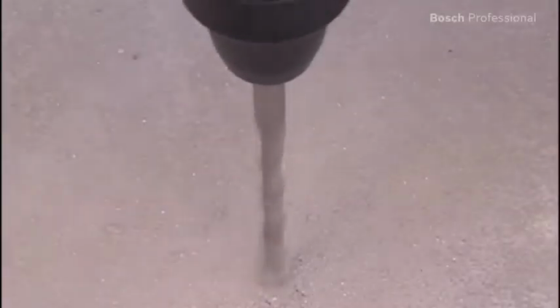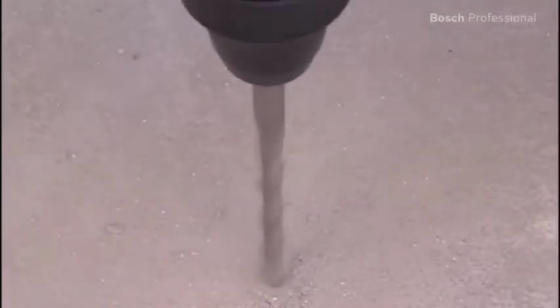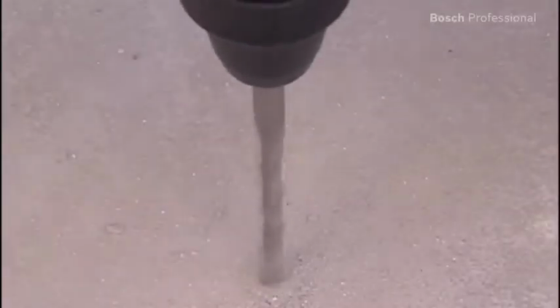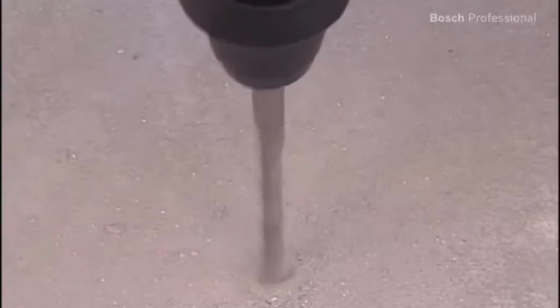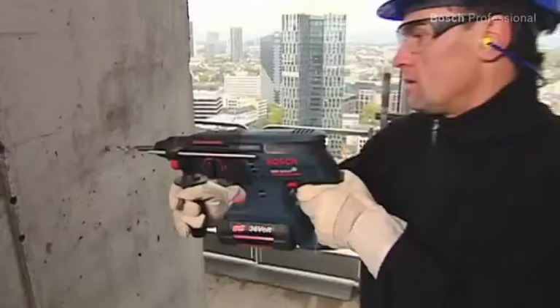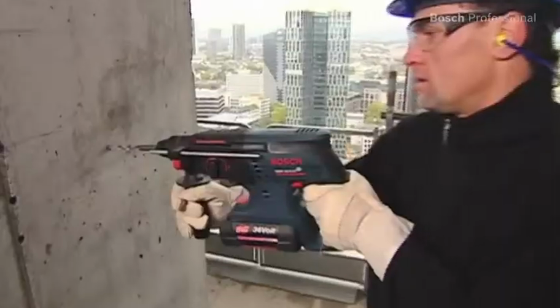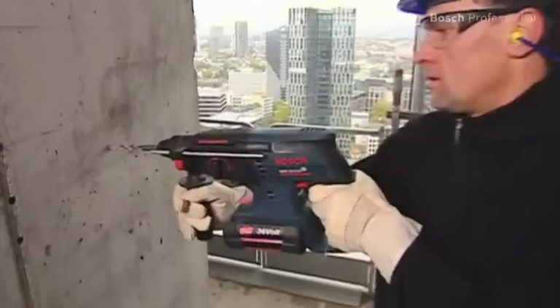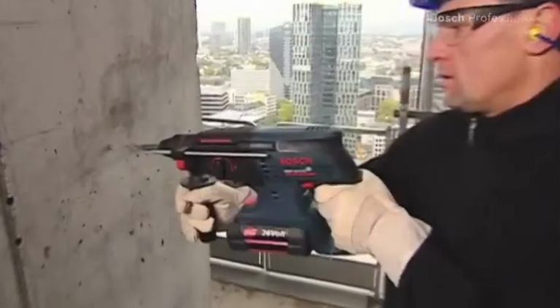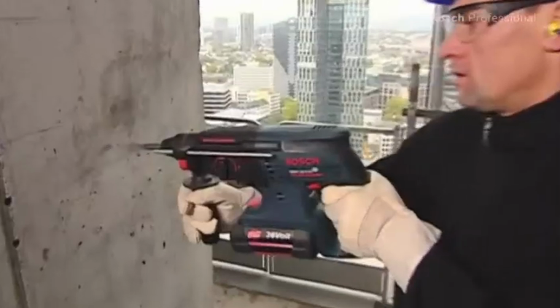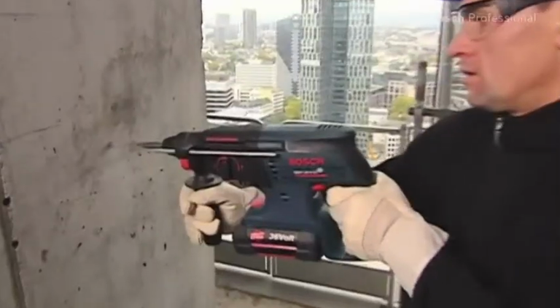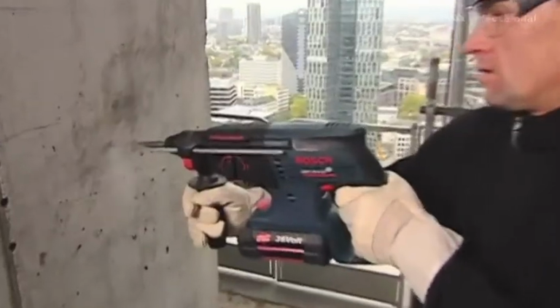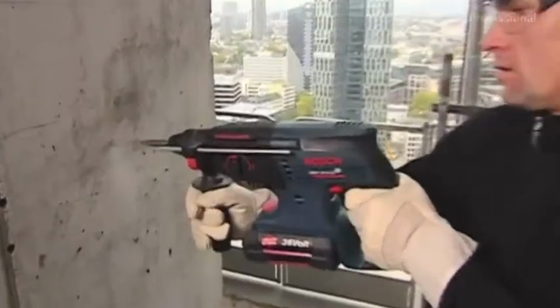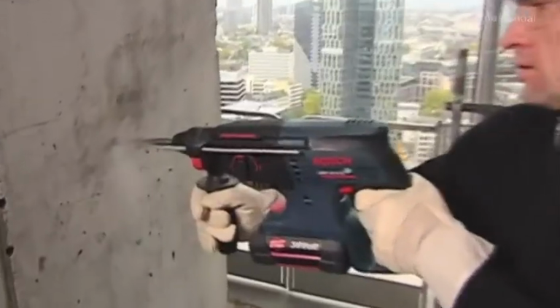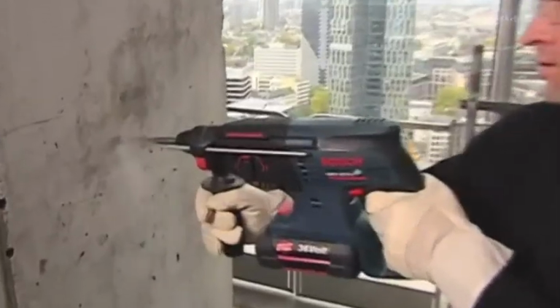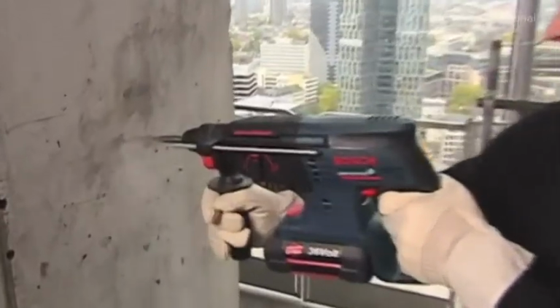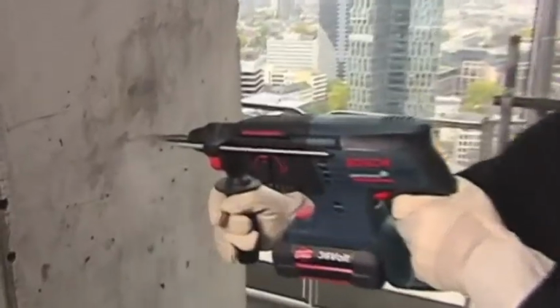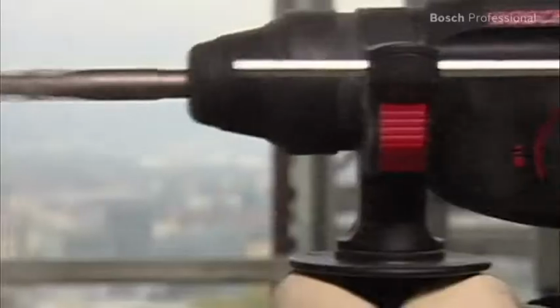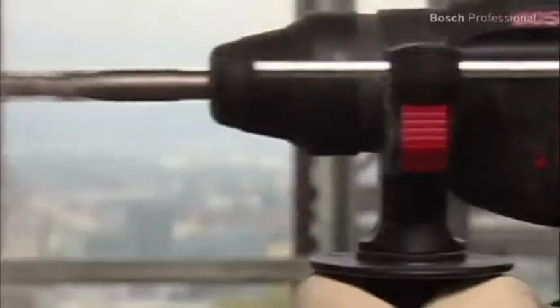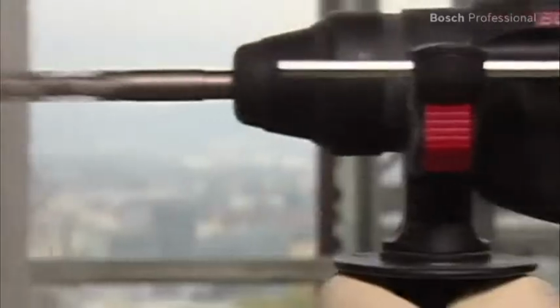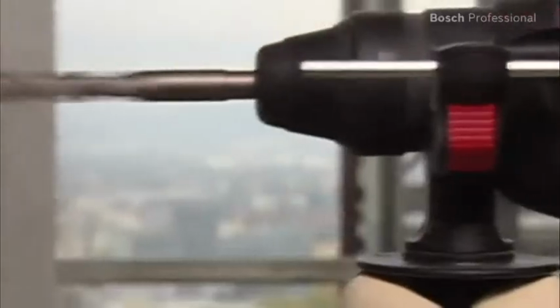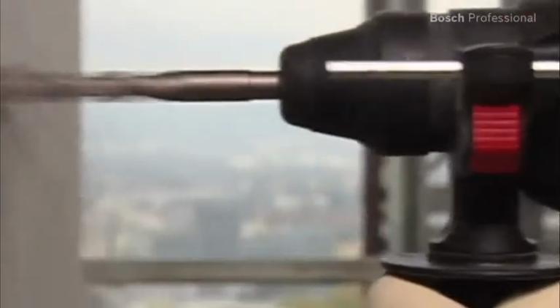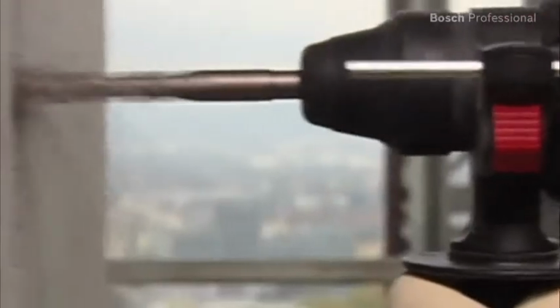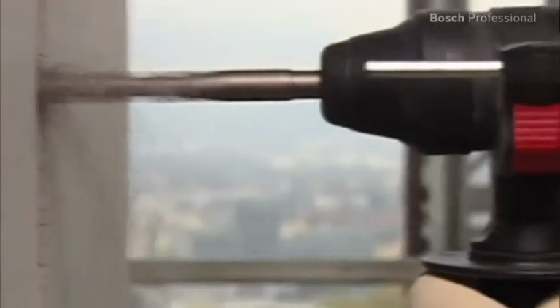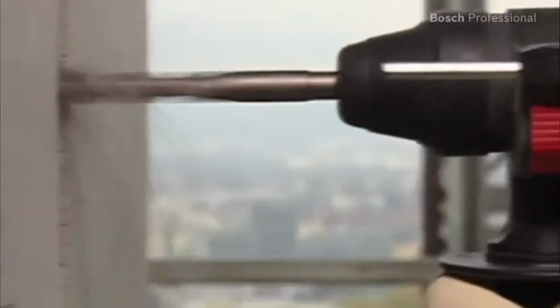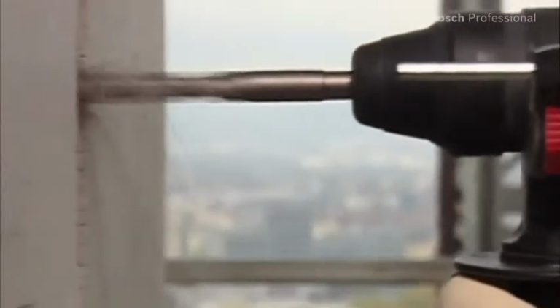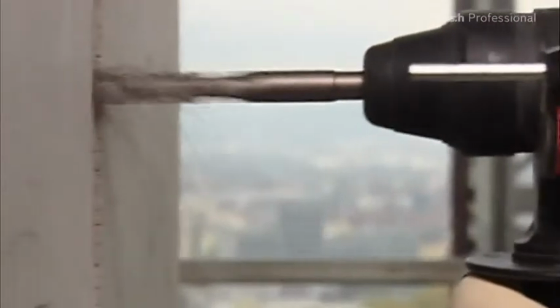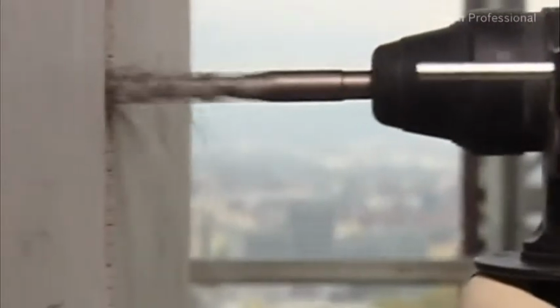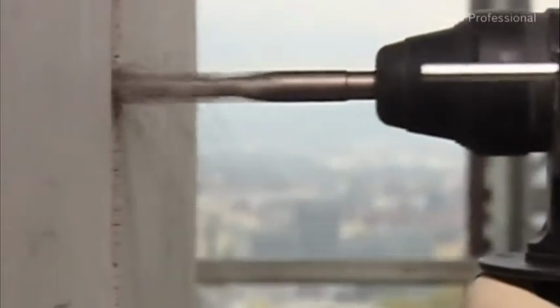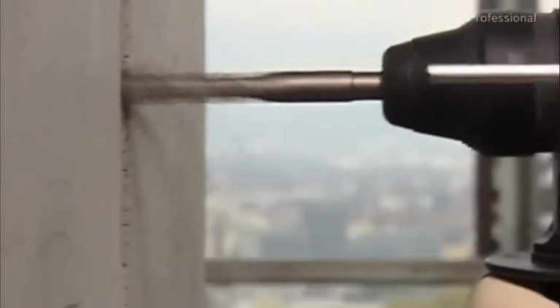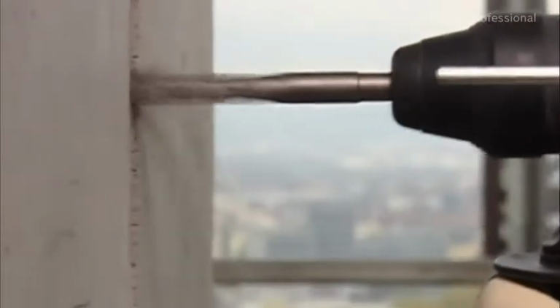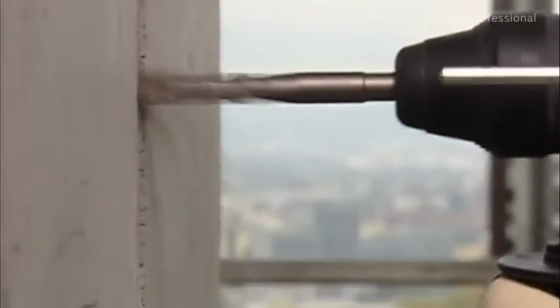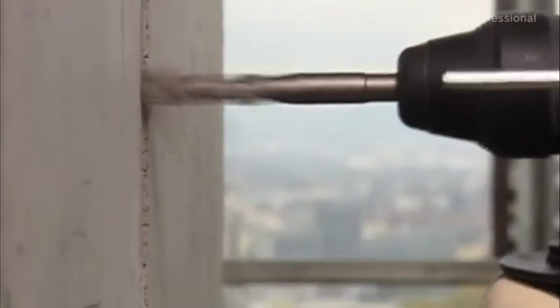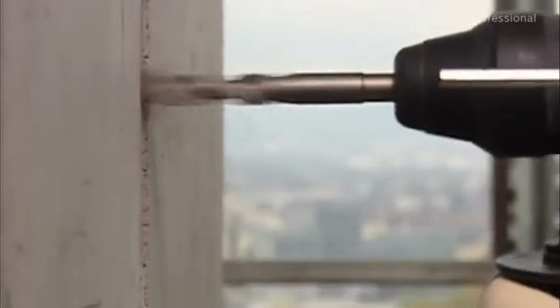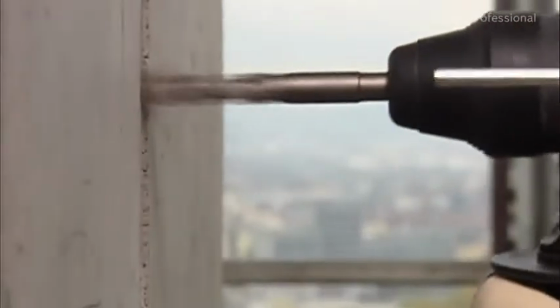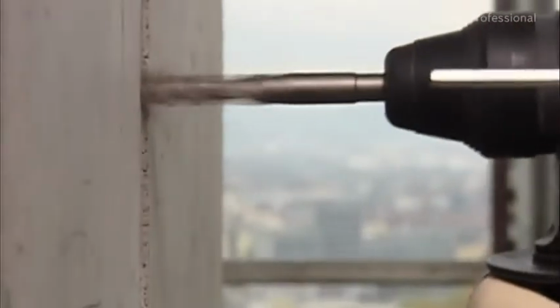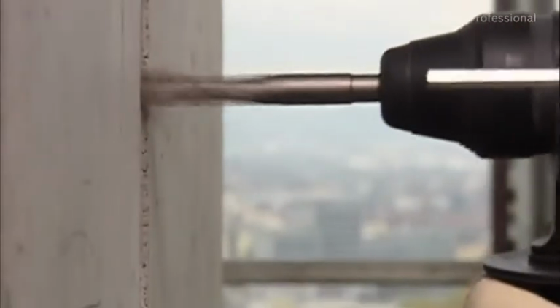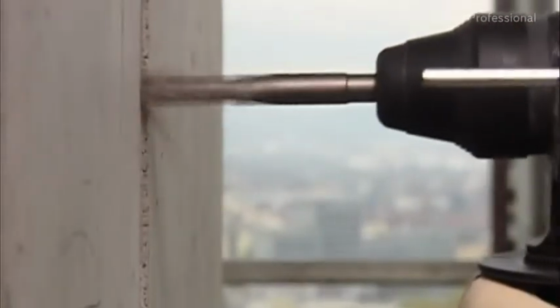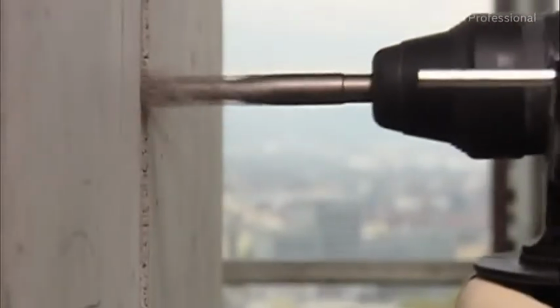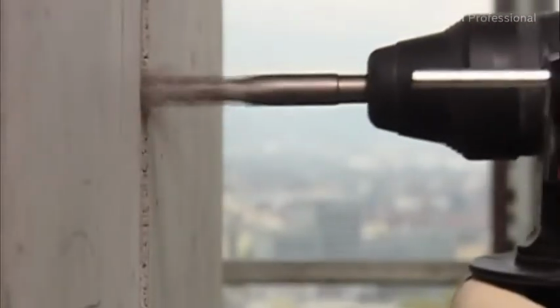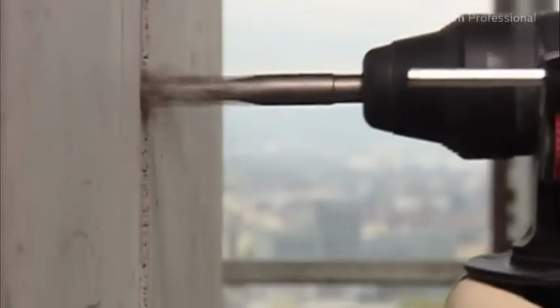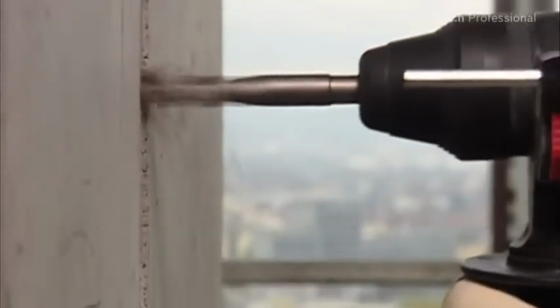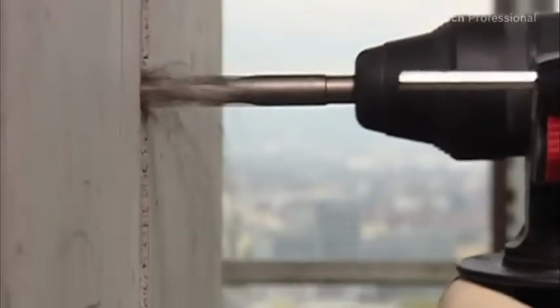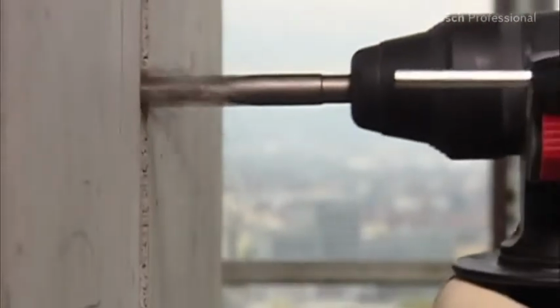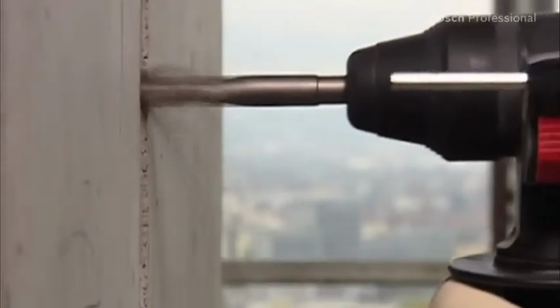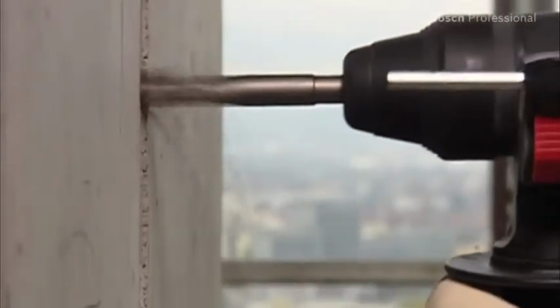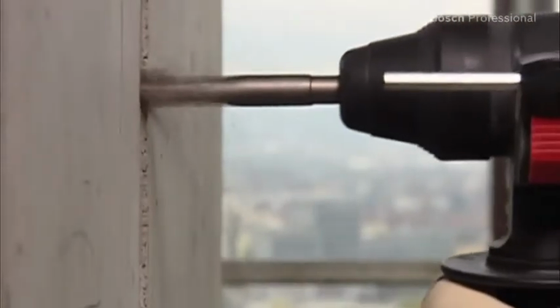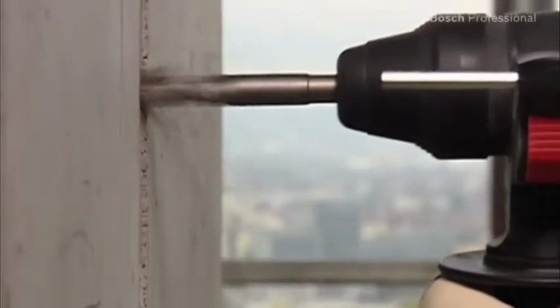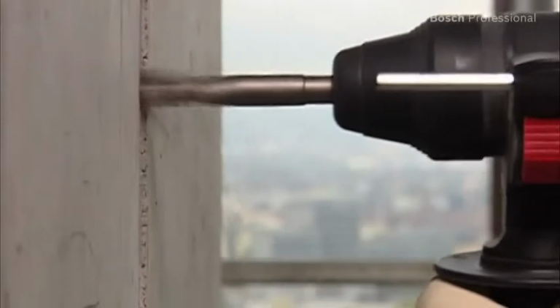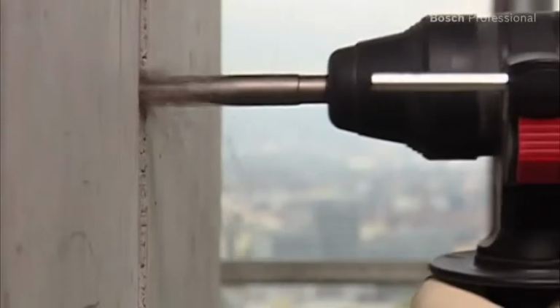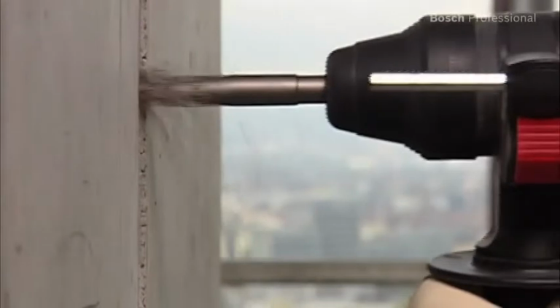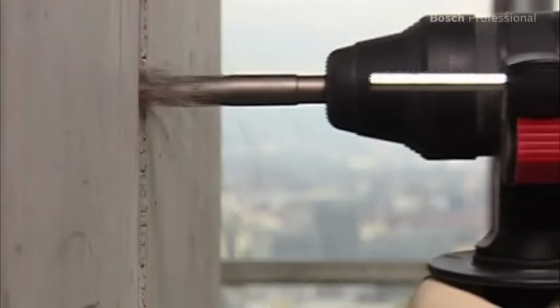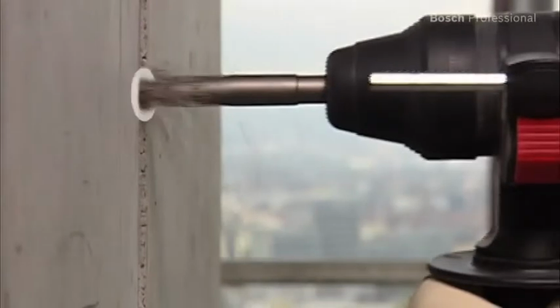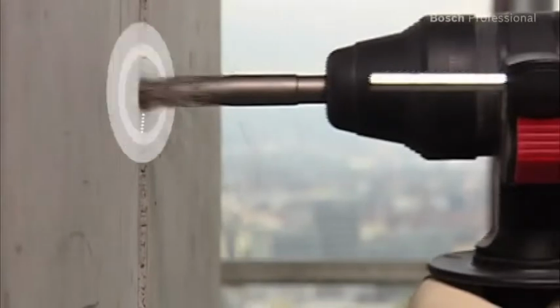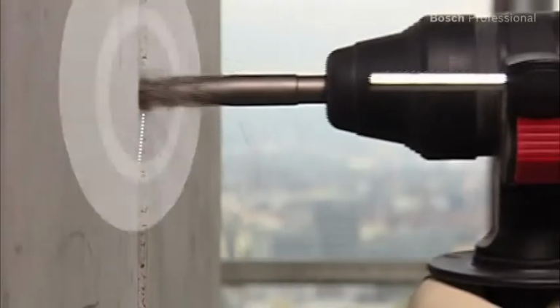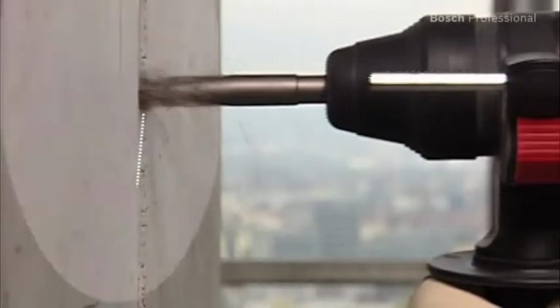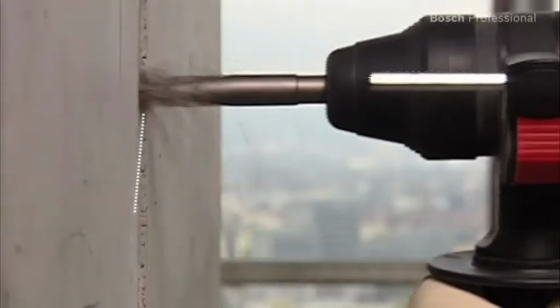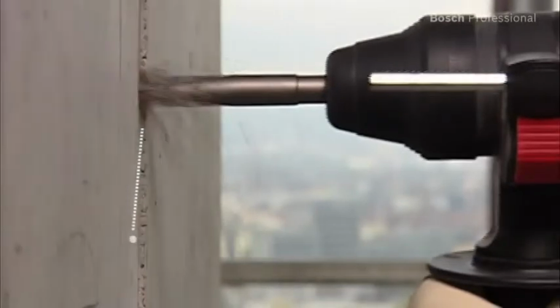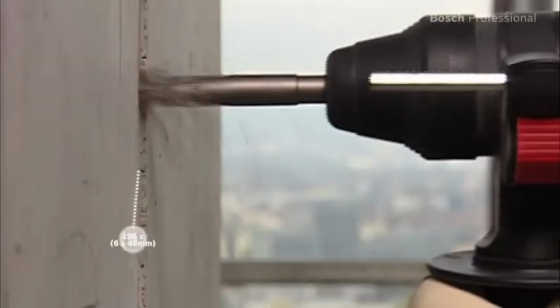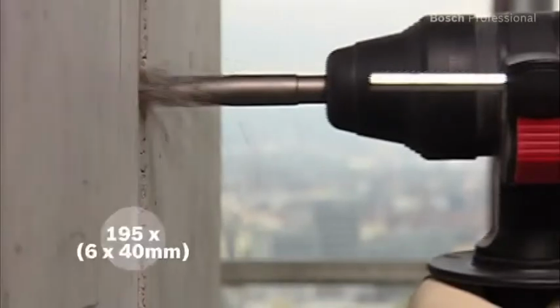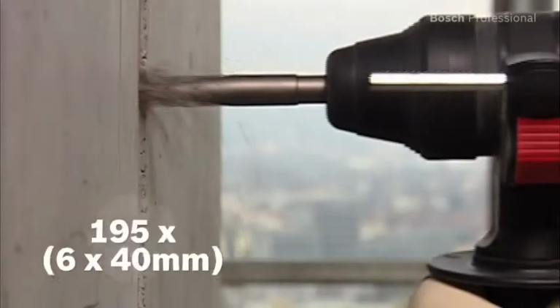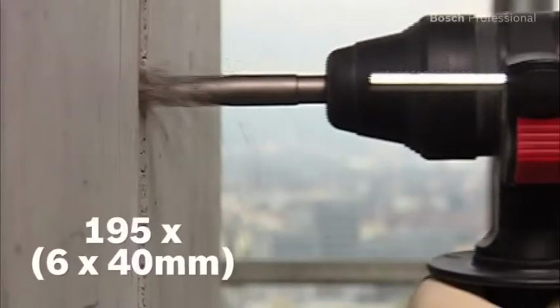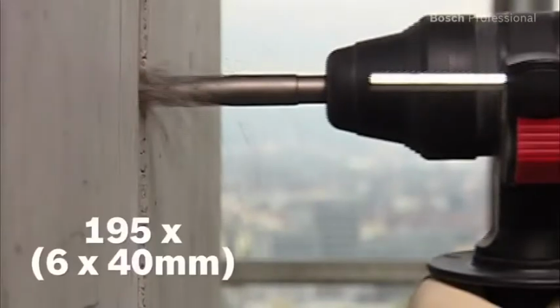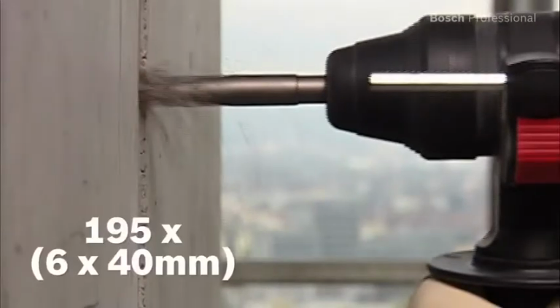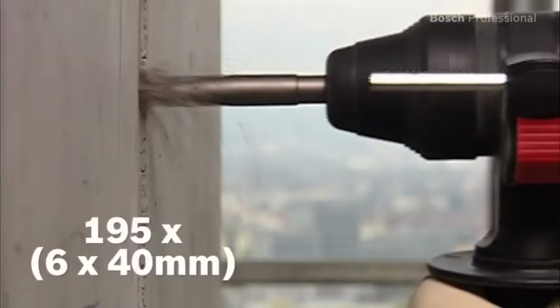And thanks to the efficient Bosch motor, you can drill up to 195 holes in concrete with only one battery charge.